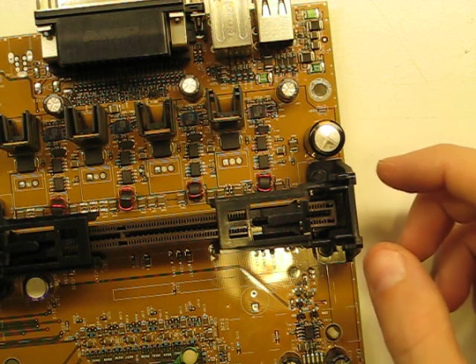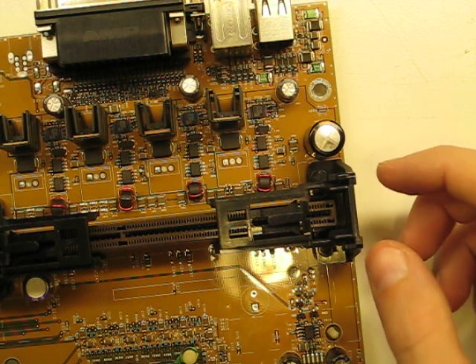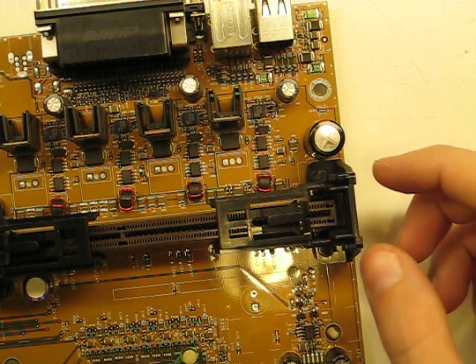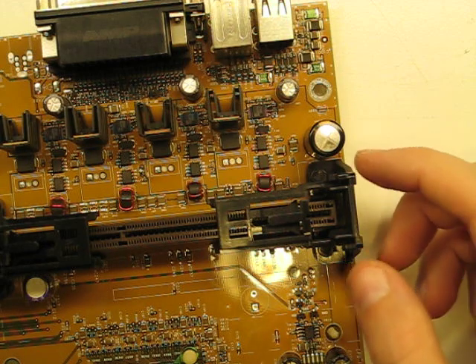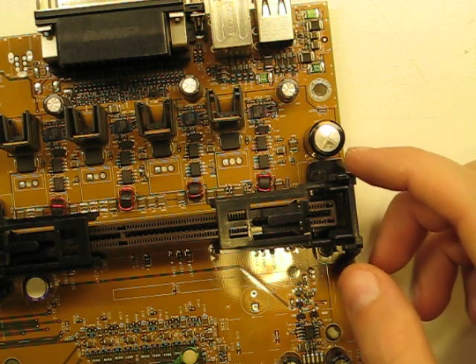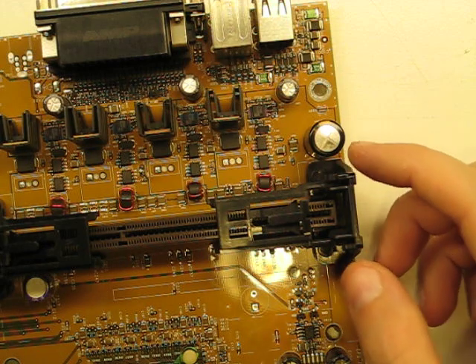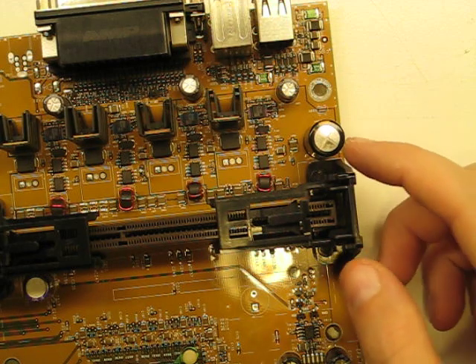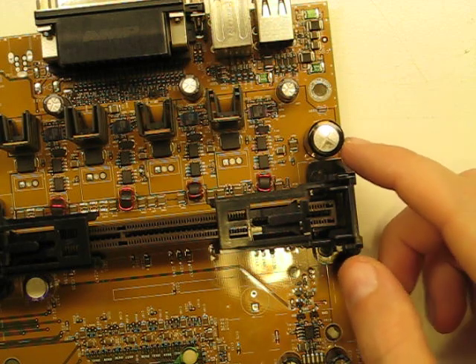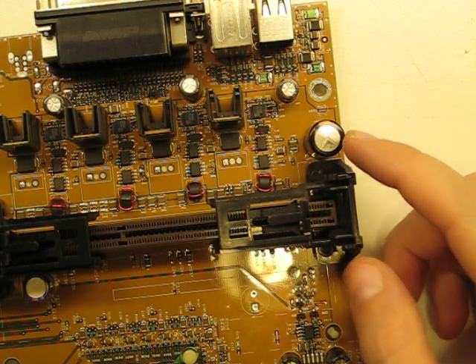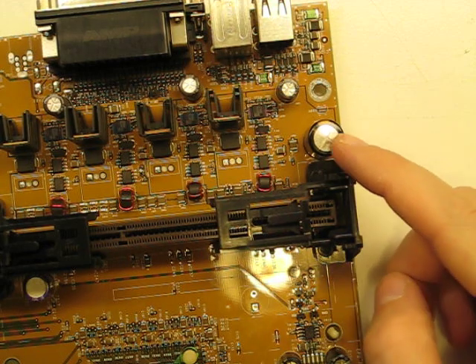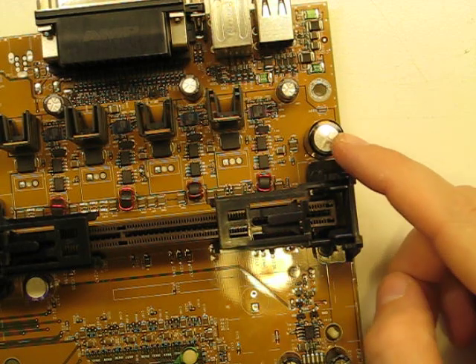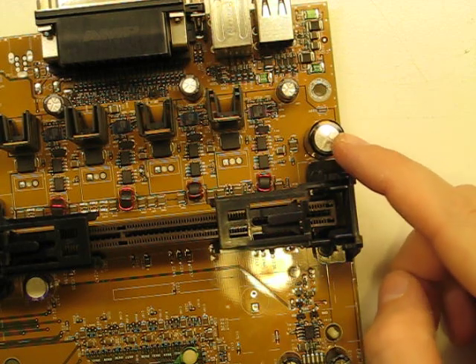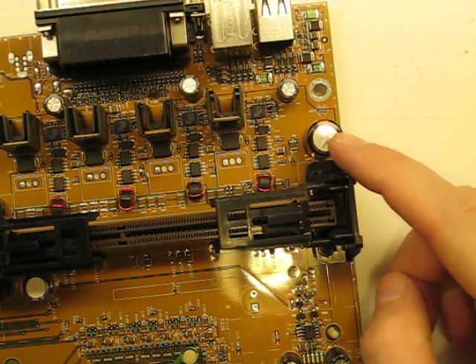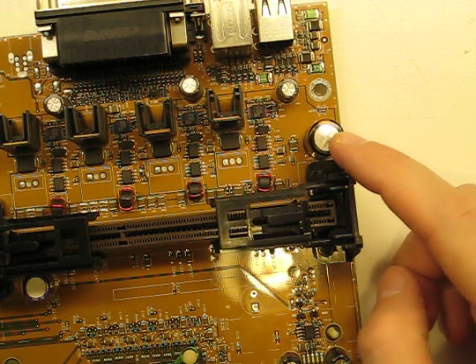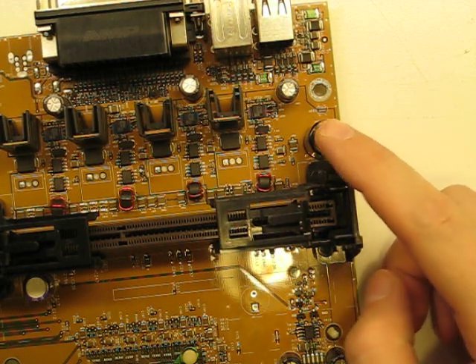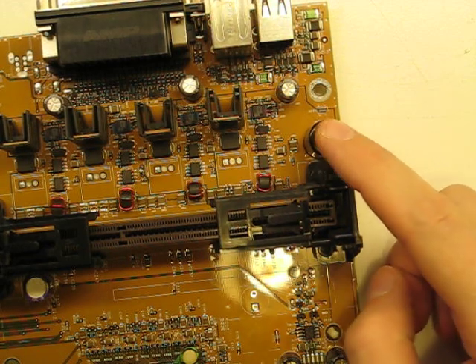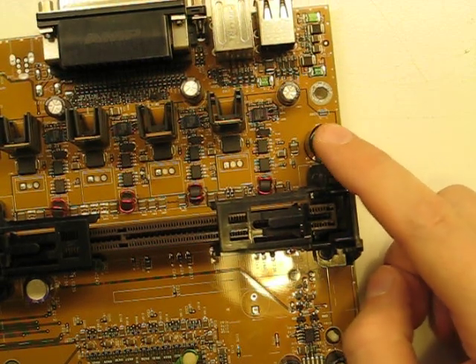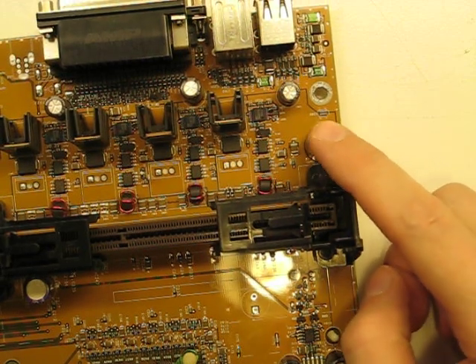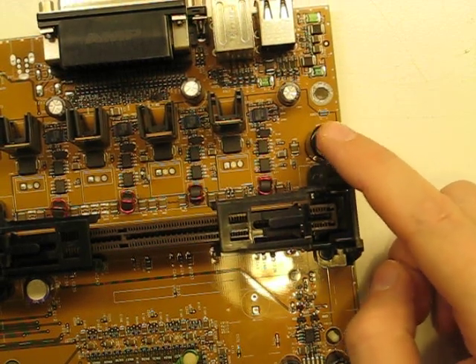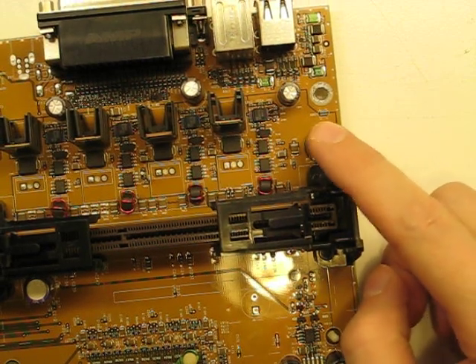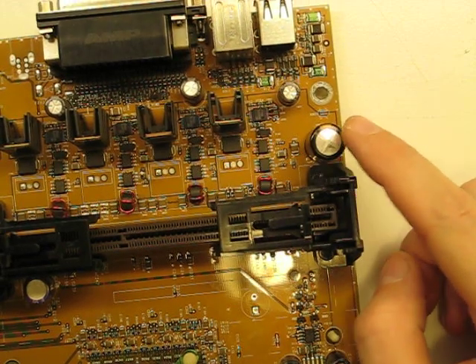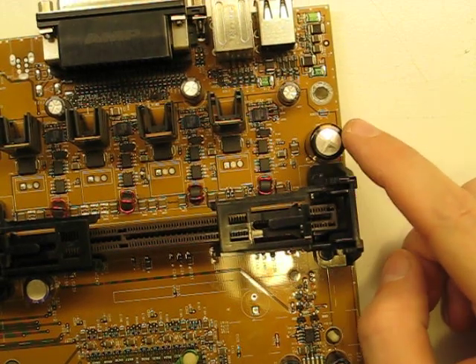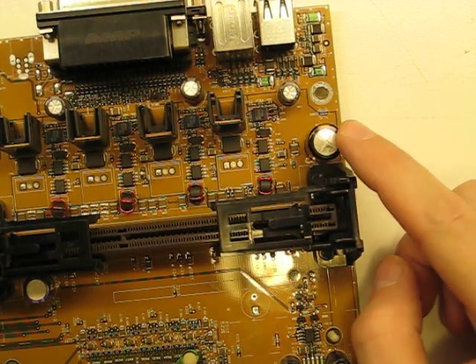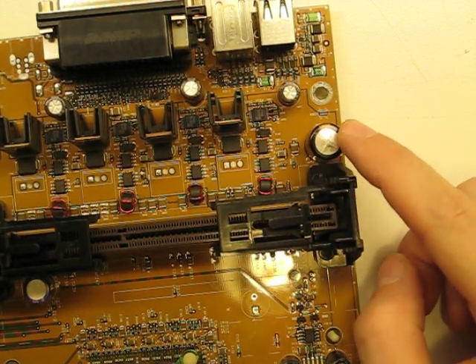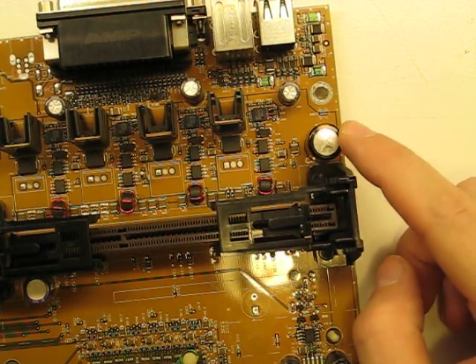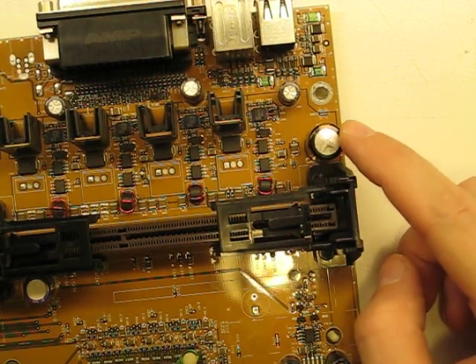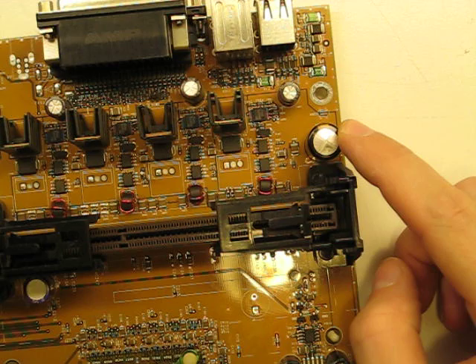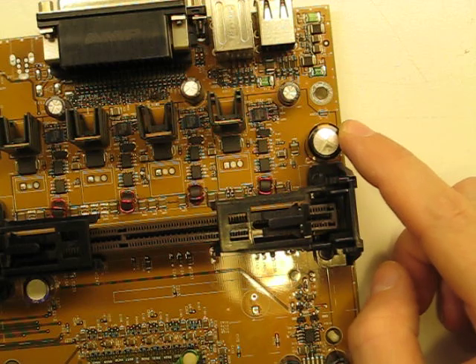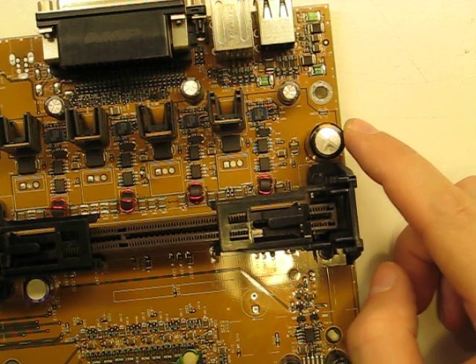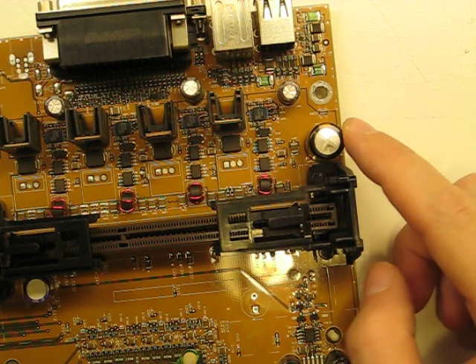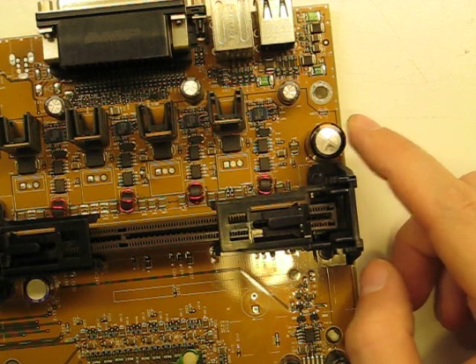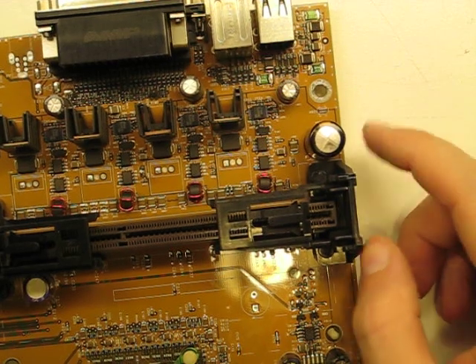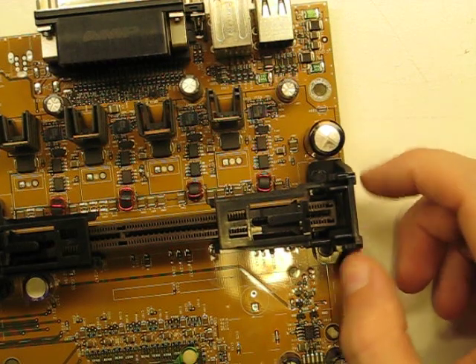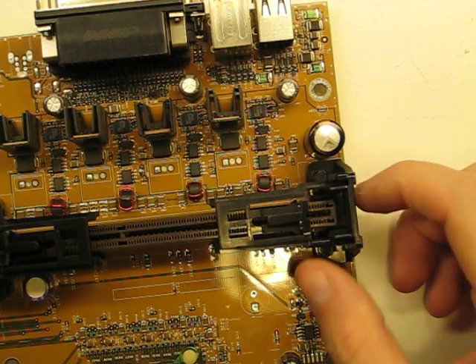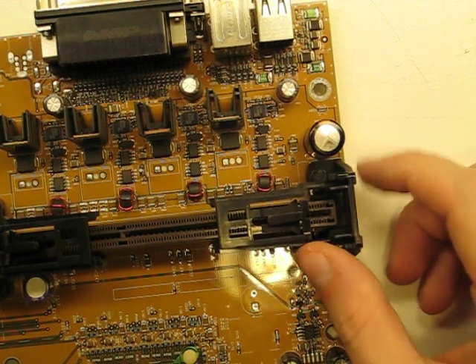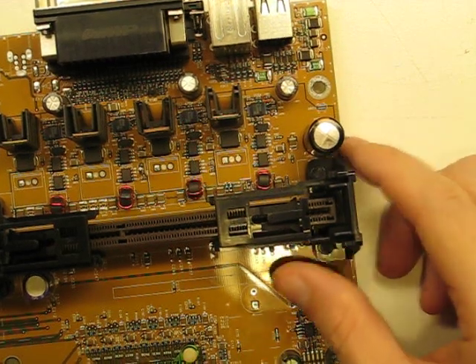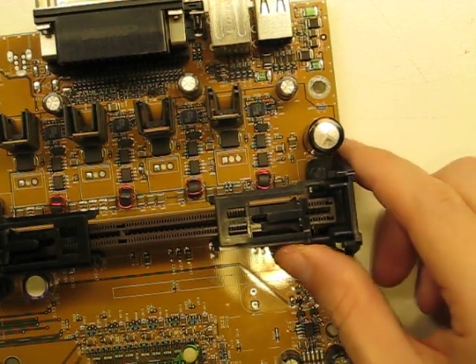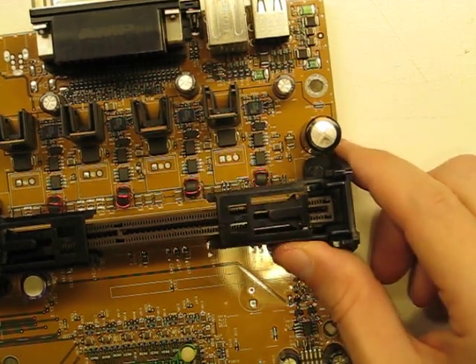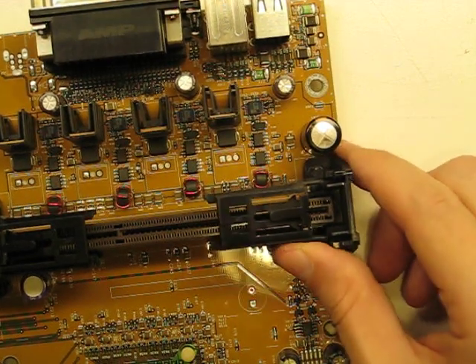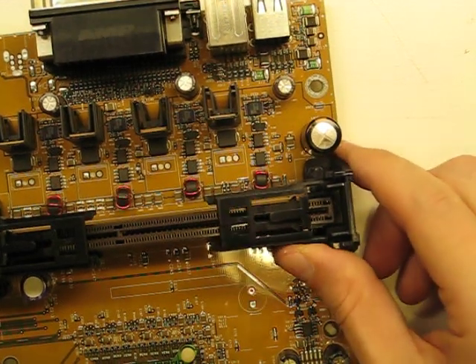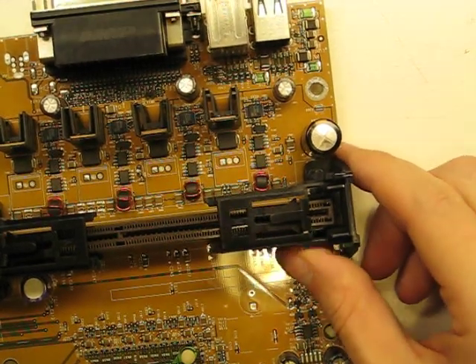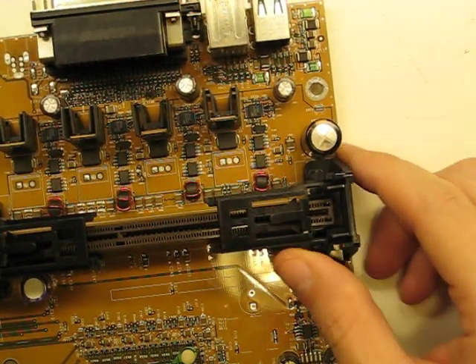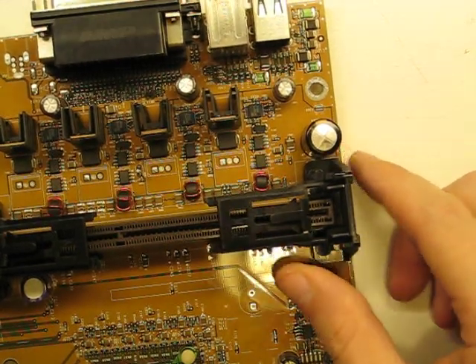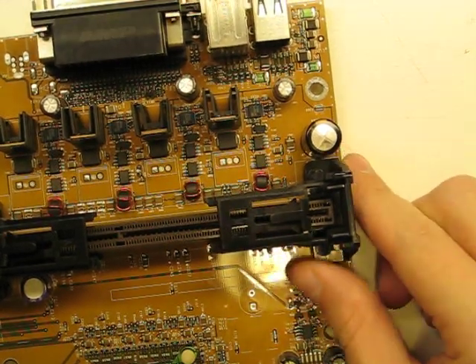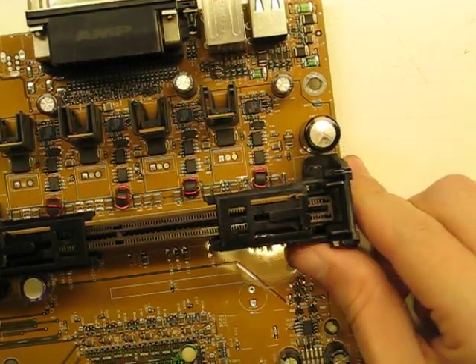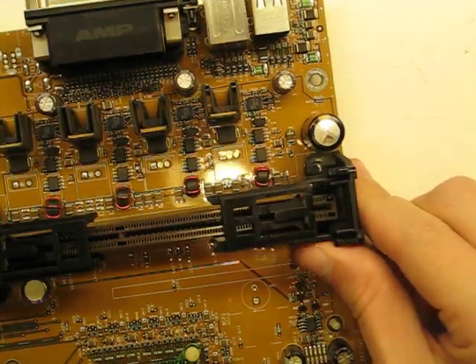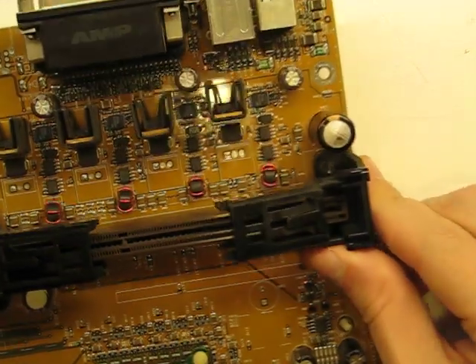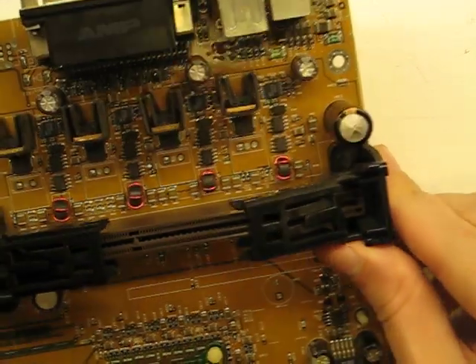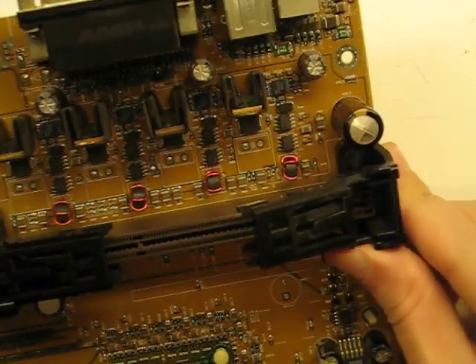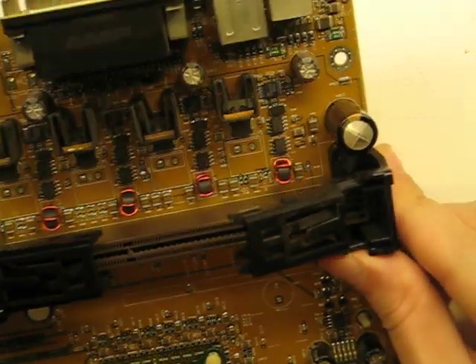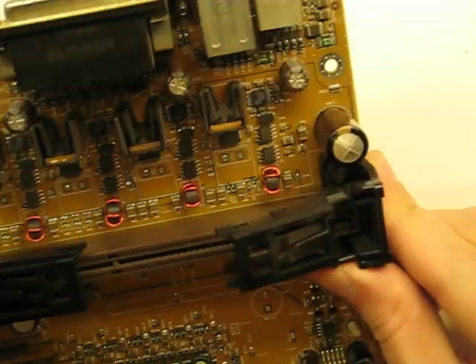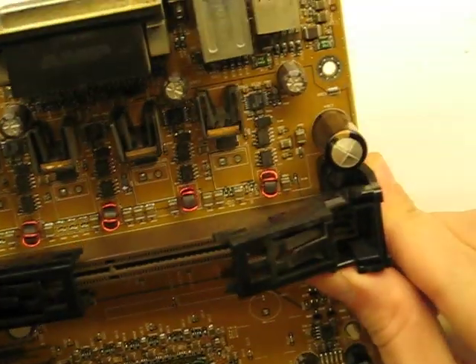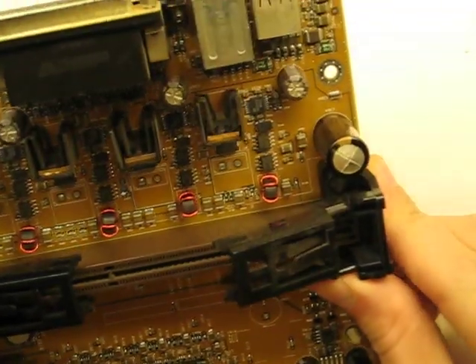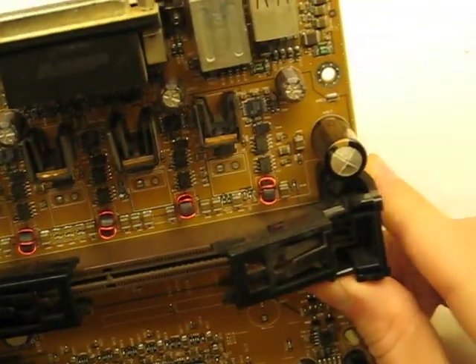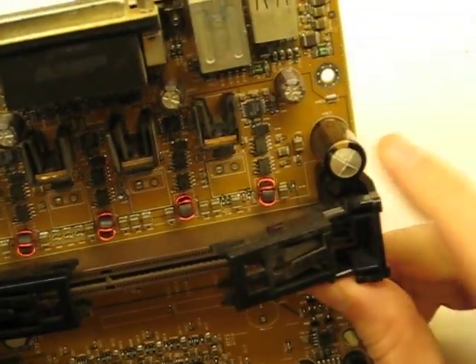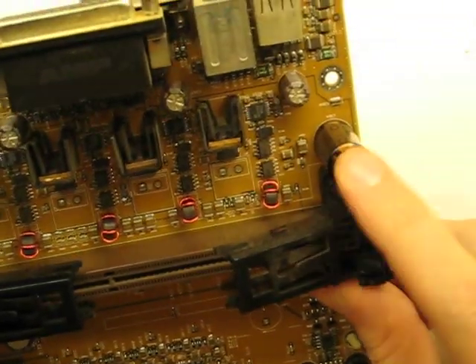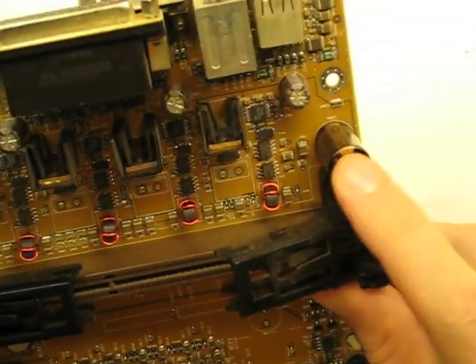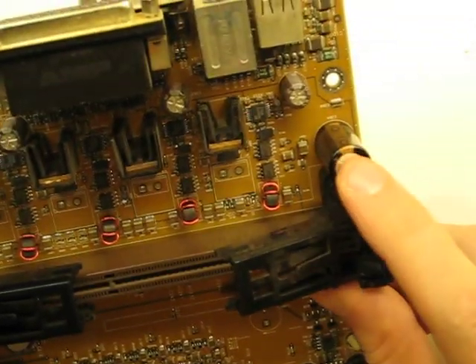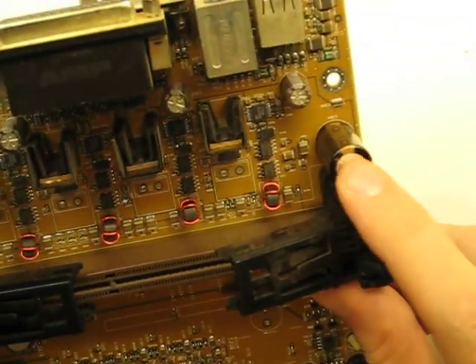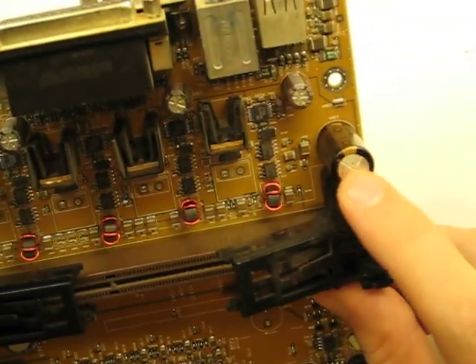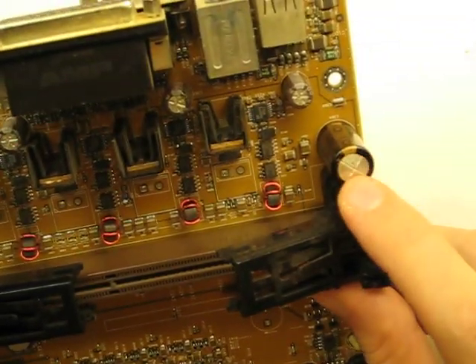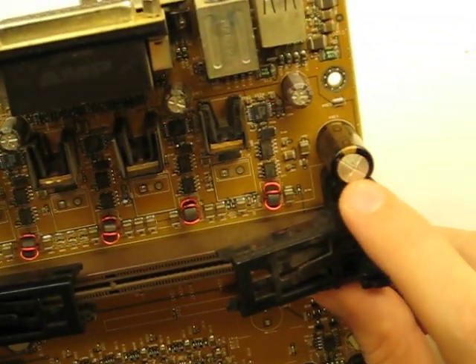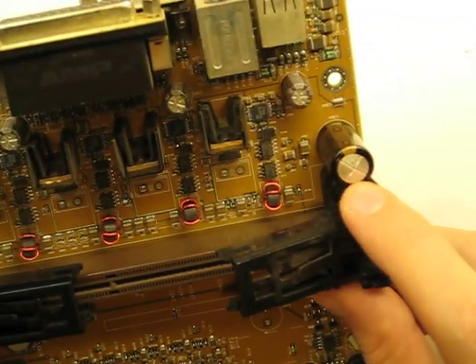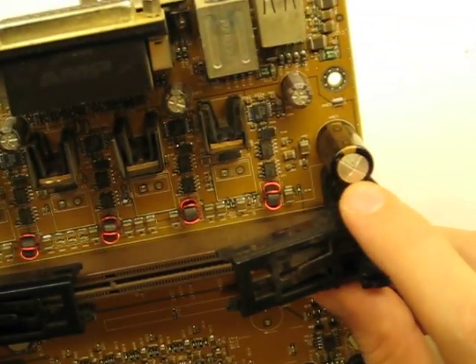Today we'll do this guy. It's already a little wobbly. You can tell it's seen better days. It's starting to tan out.